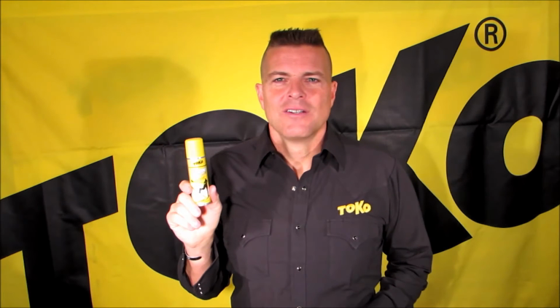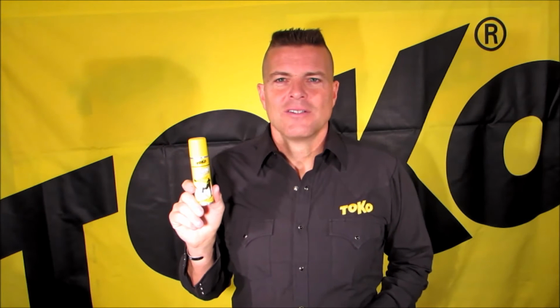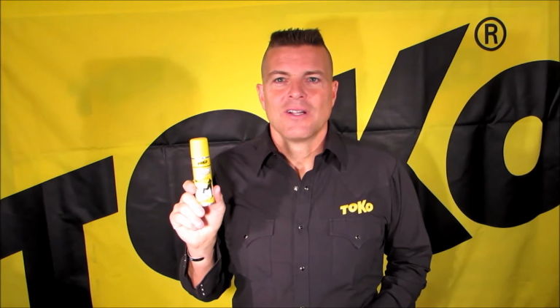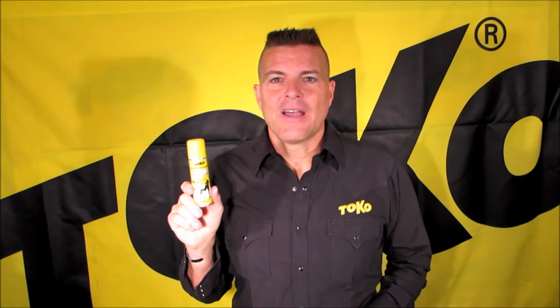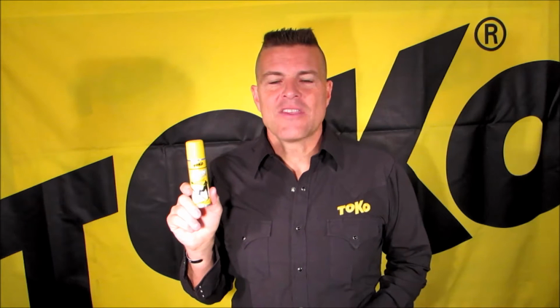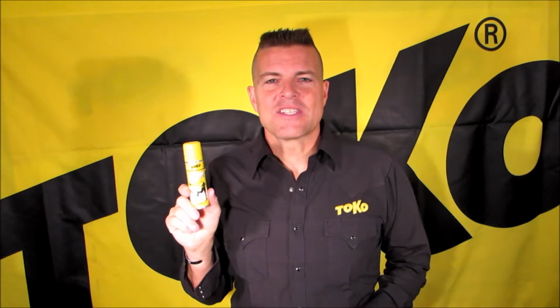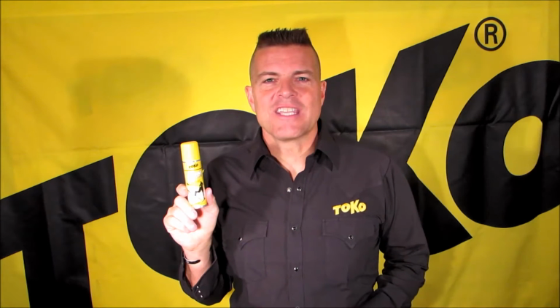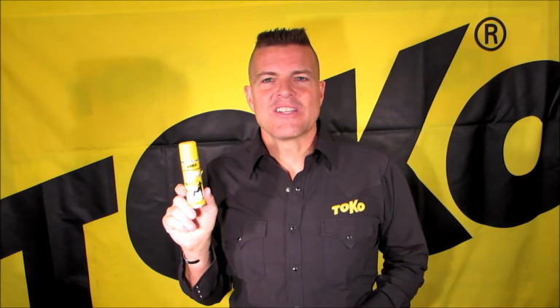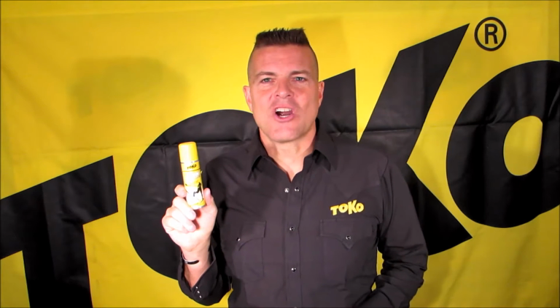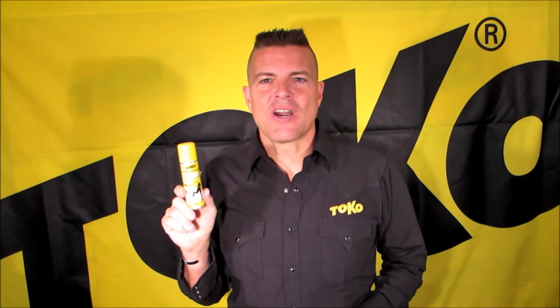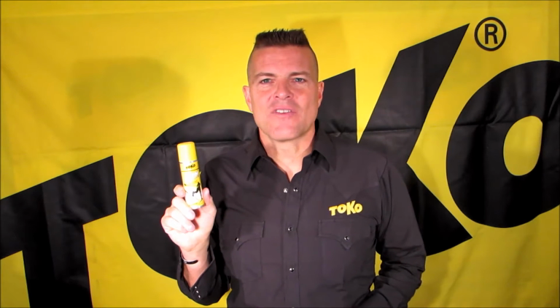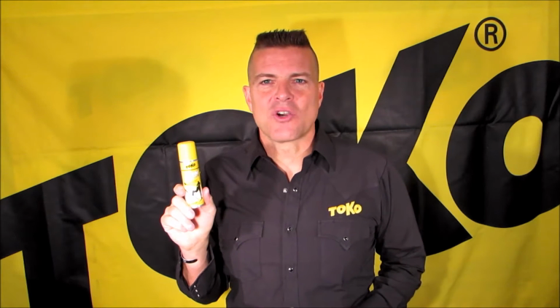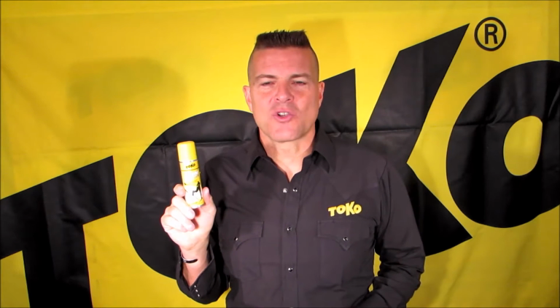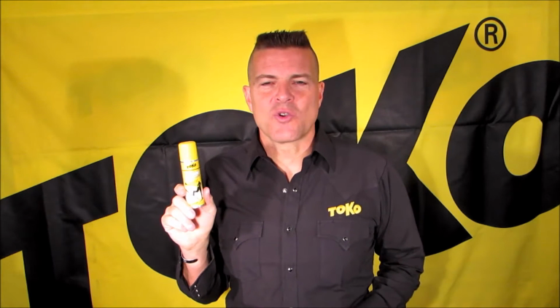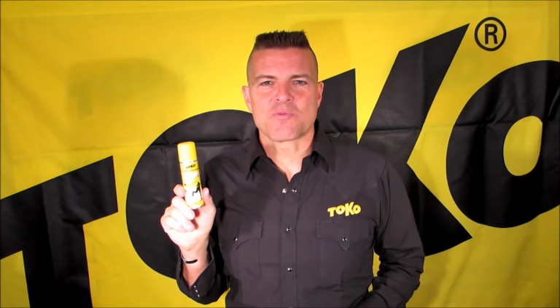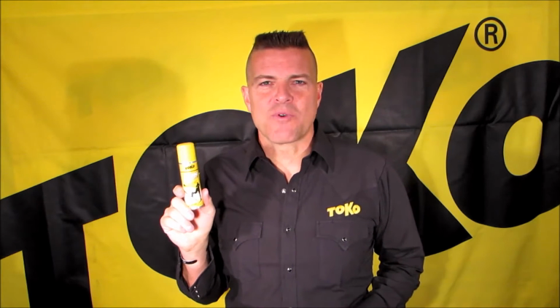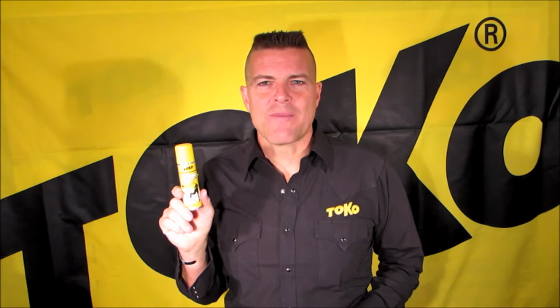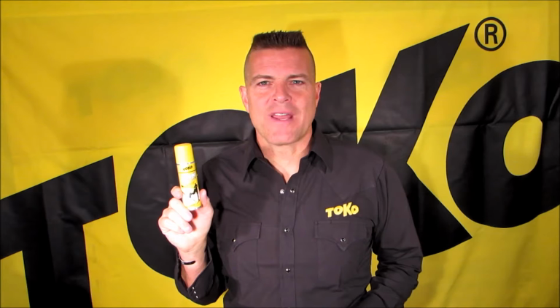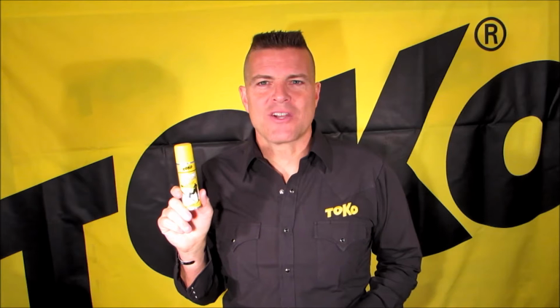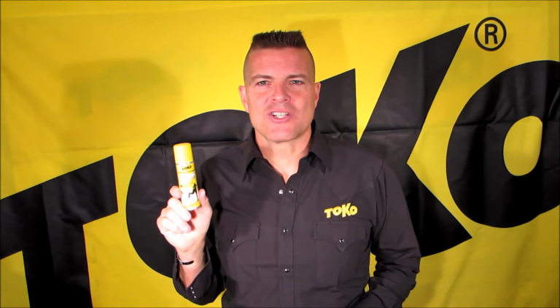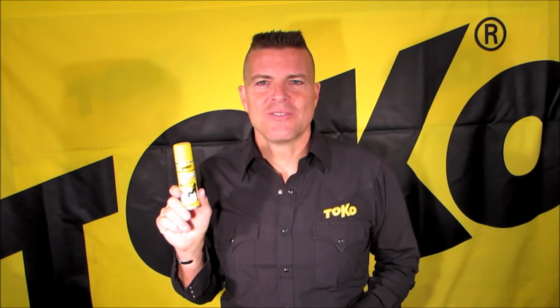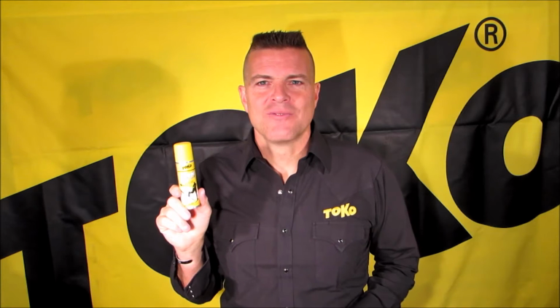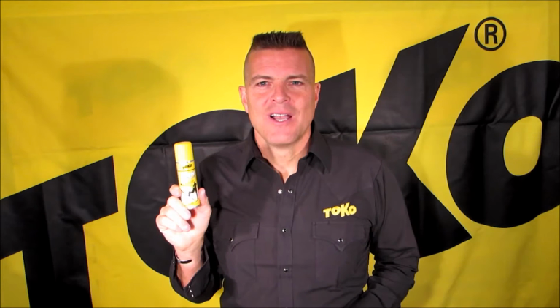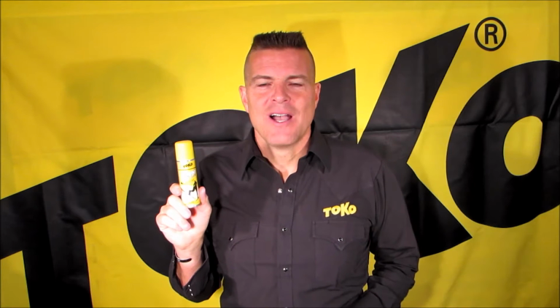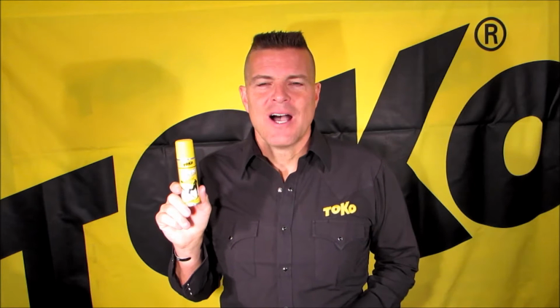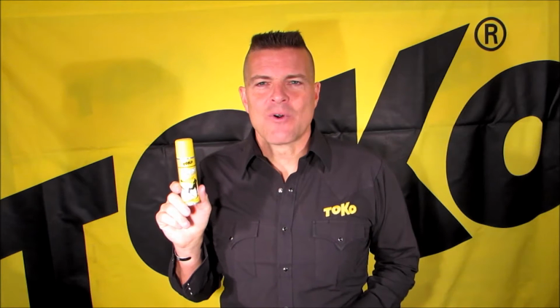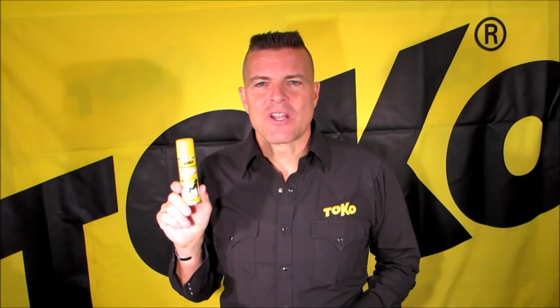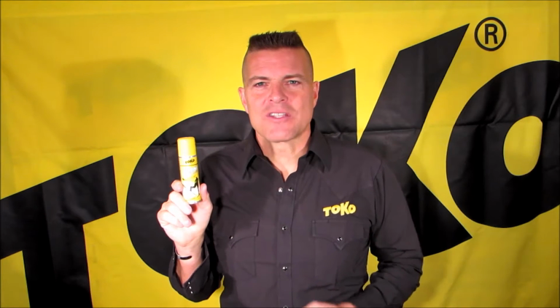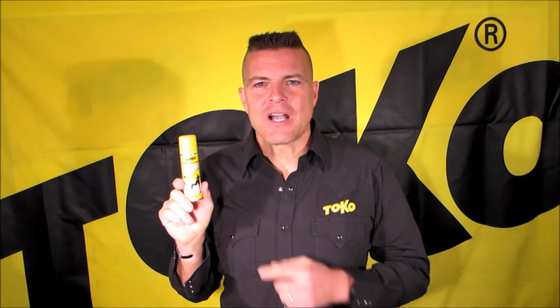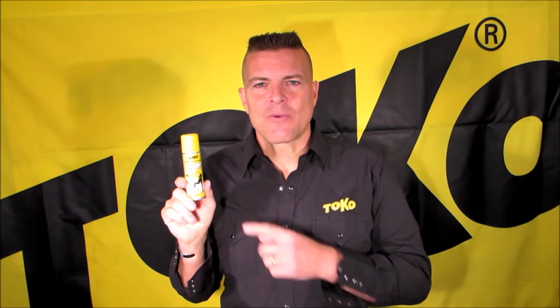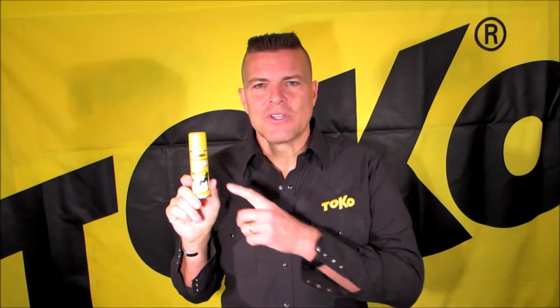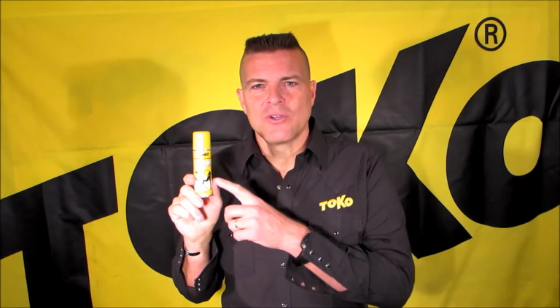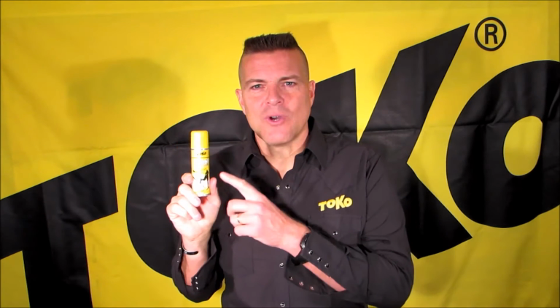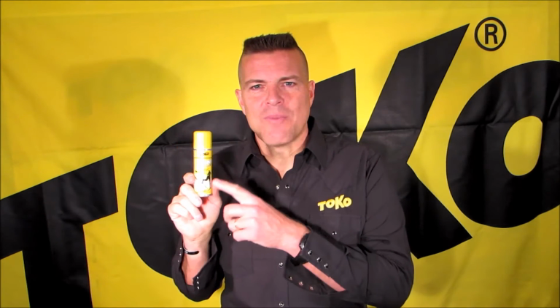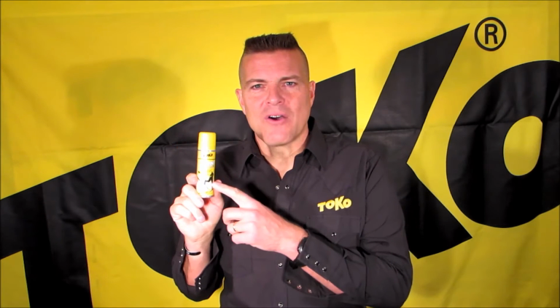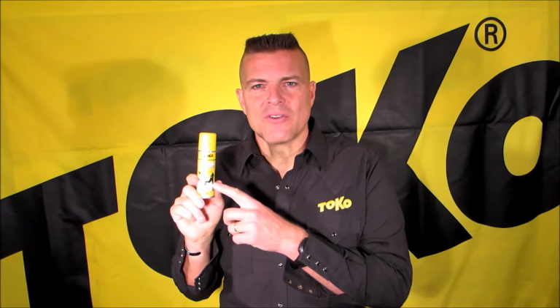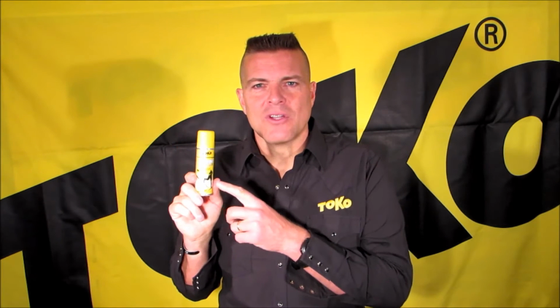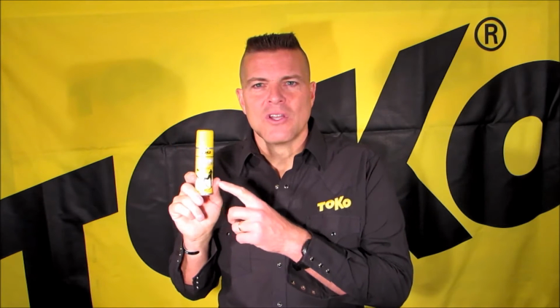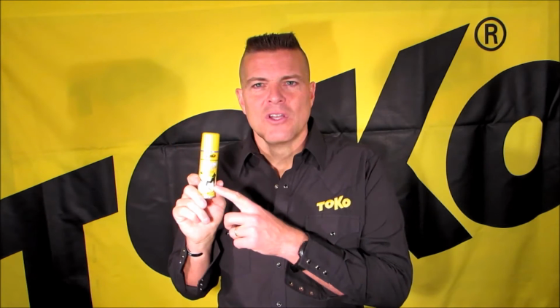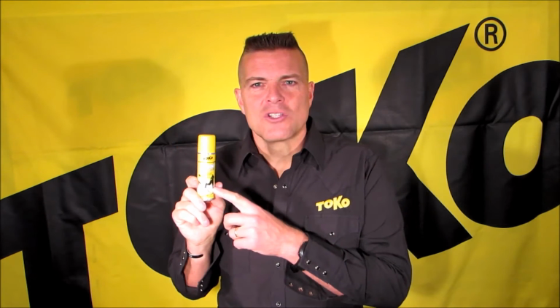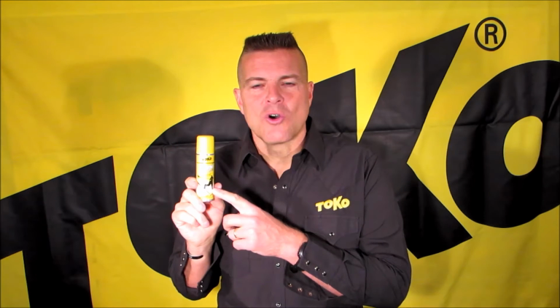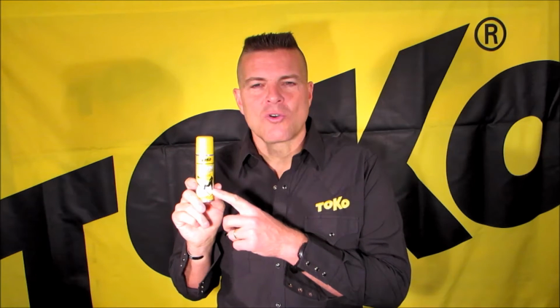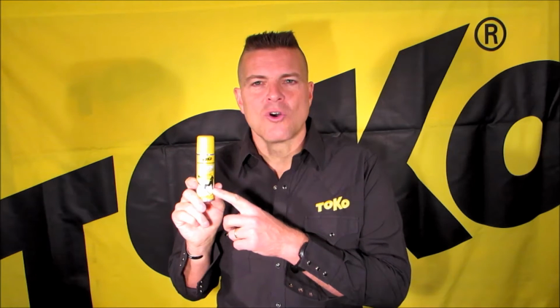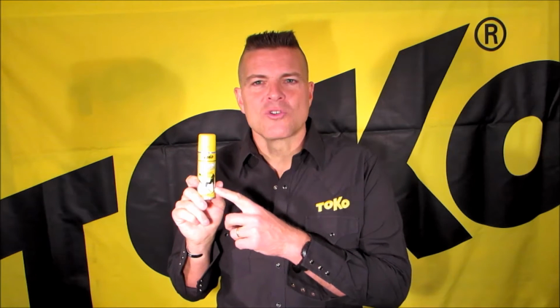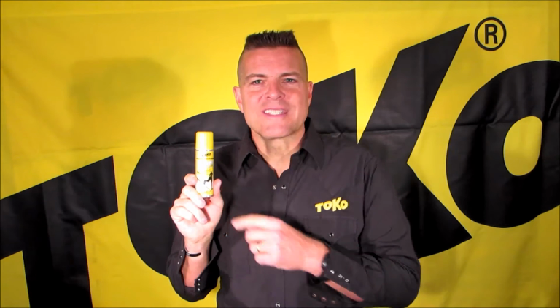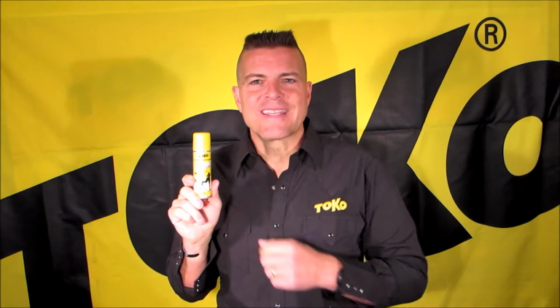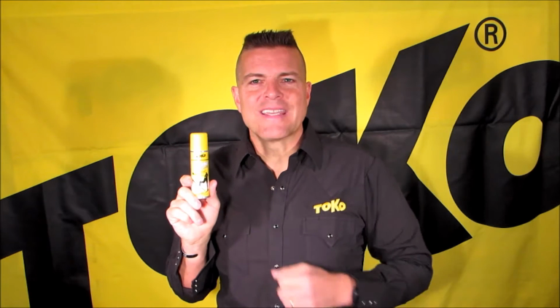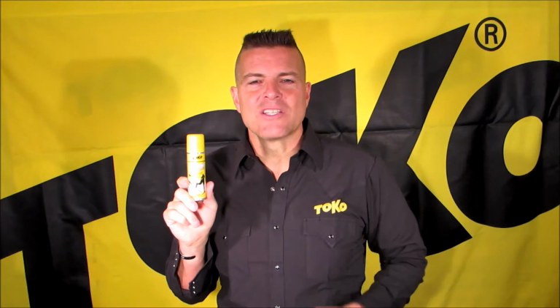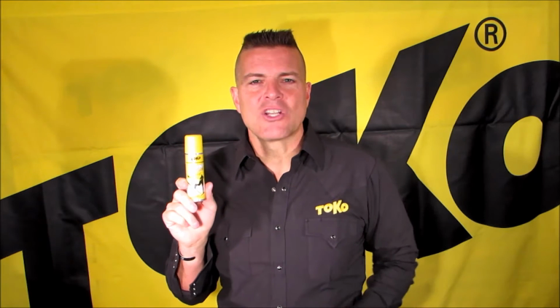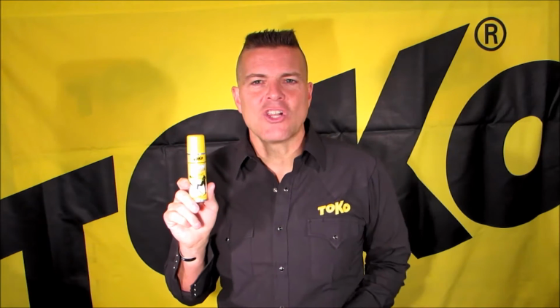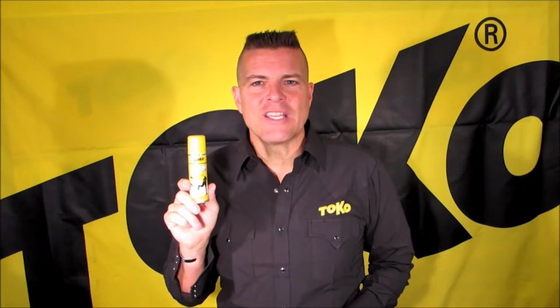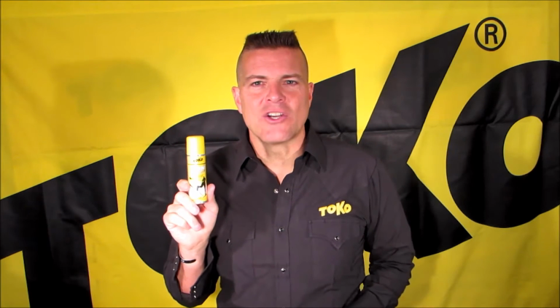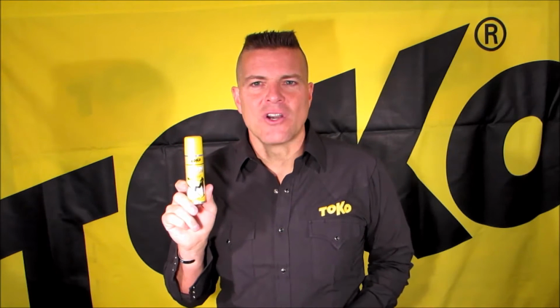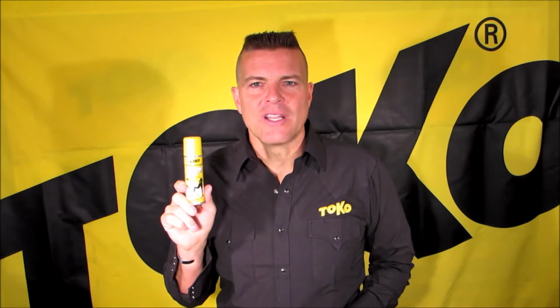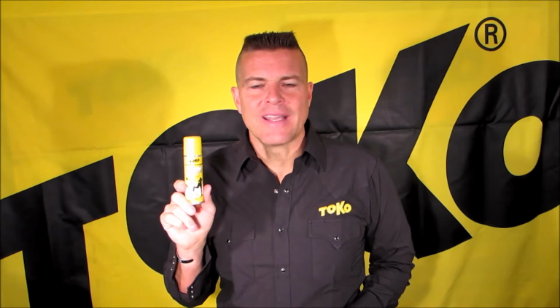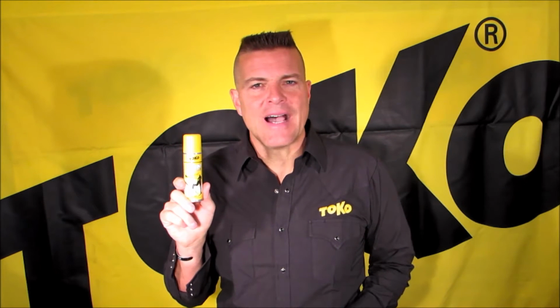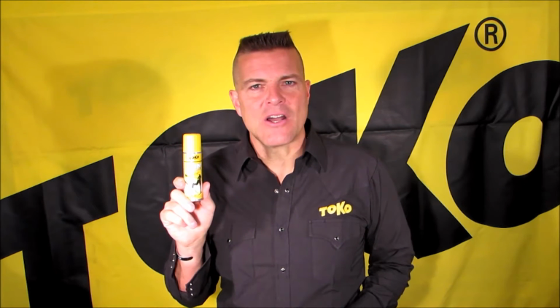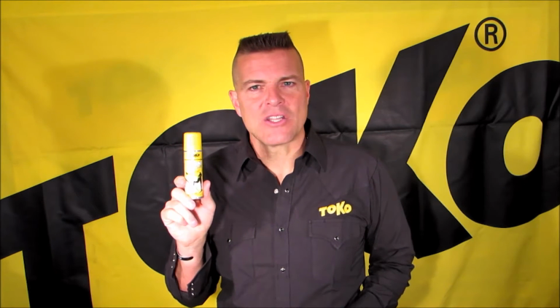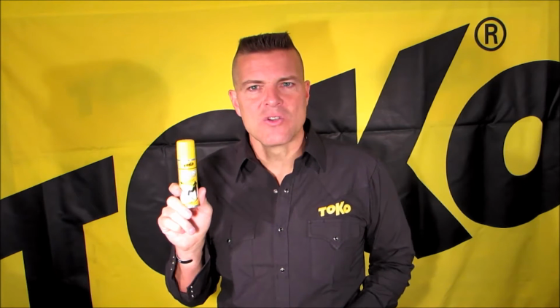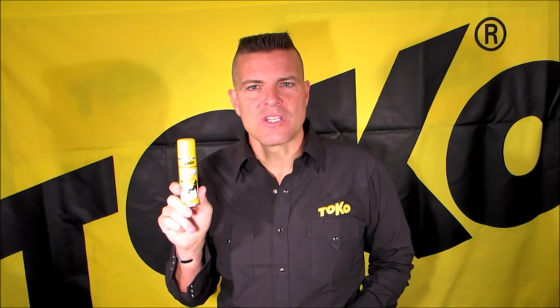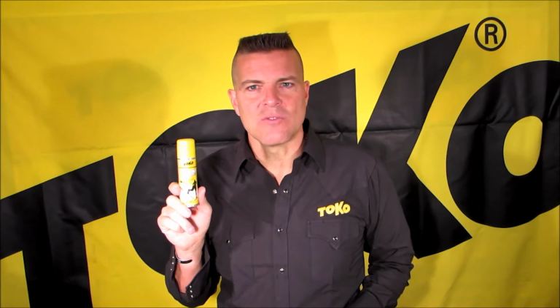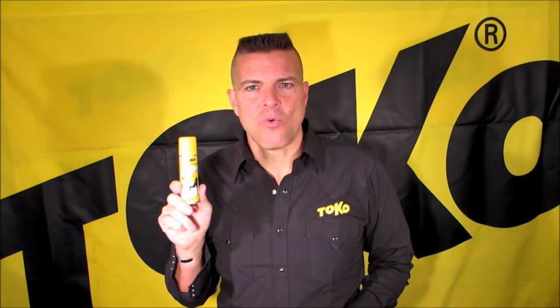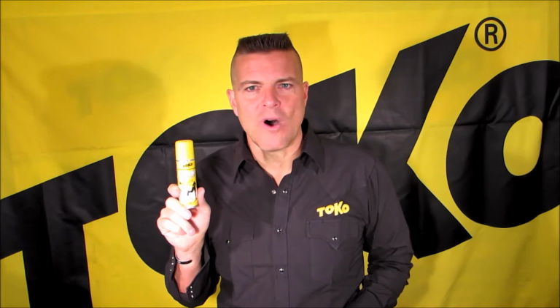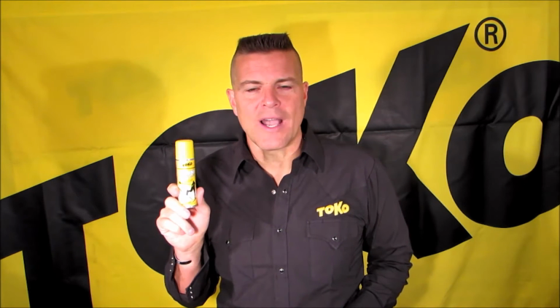Hi, this is Ian Harvey, Toko US Brand Manager. I want to talk with you about Toko Skin Cleaner and how to use it and why.